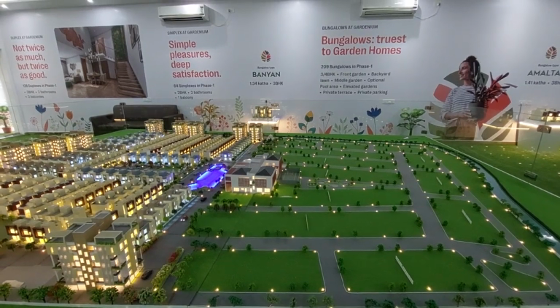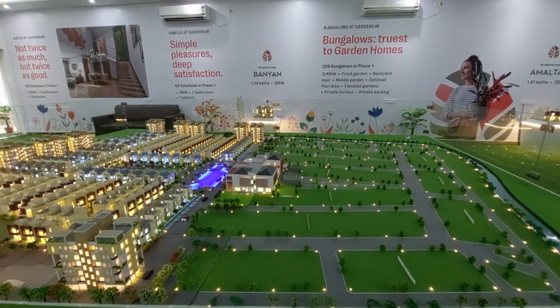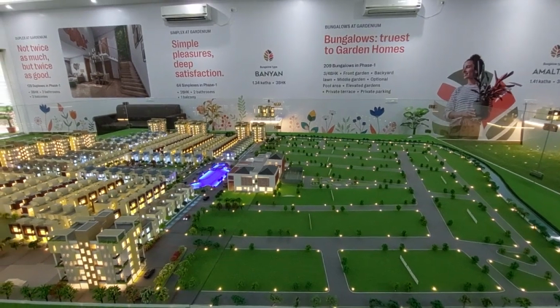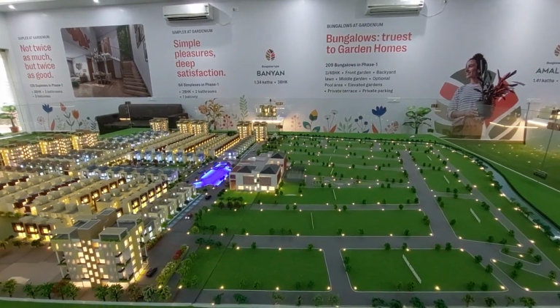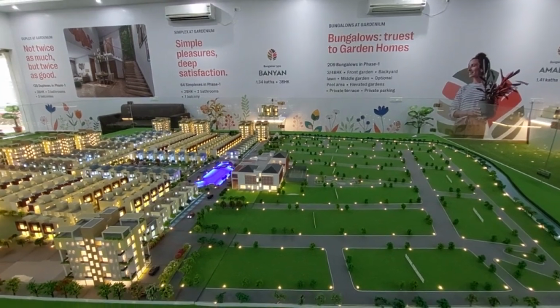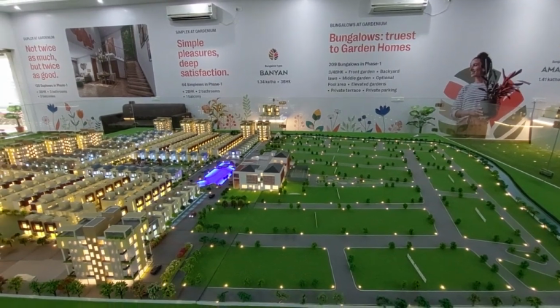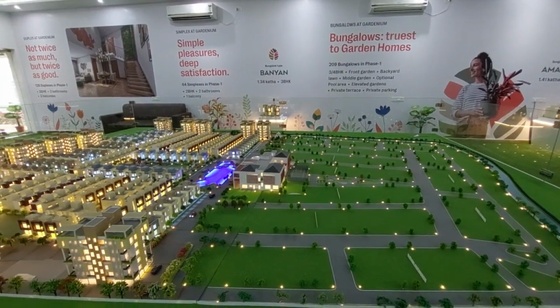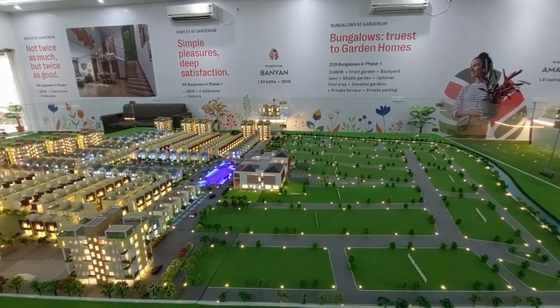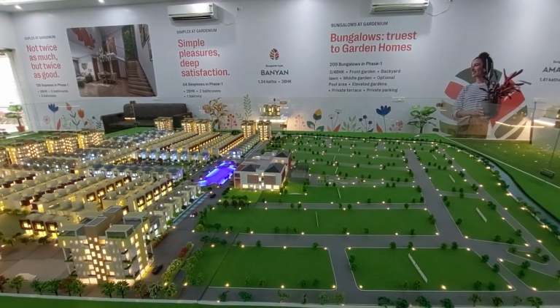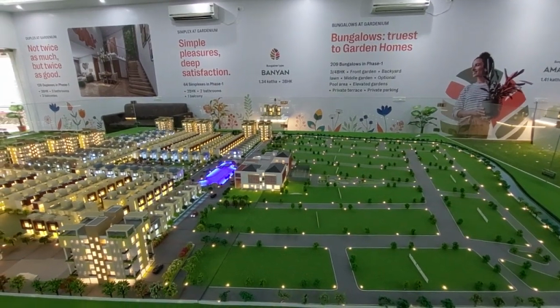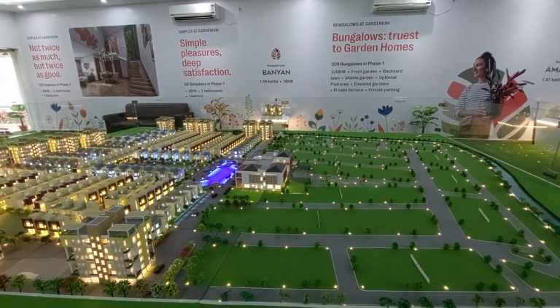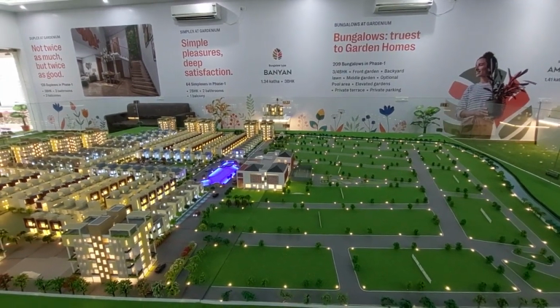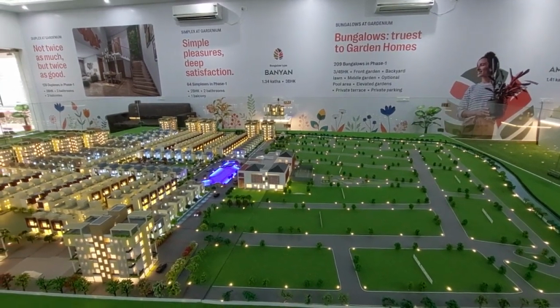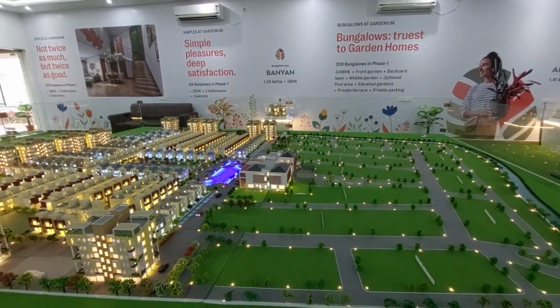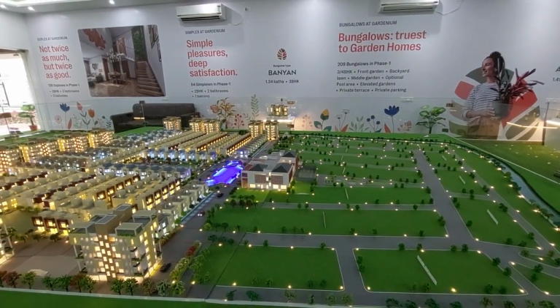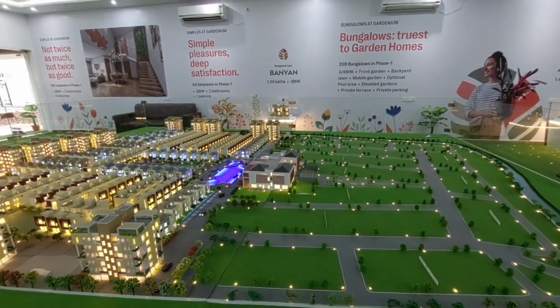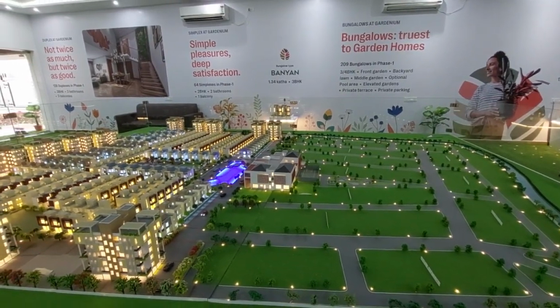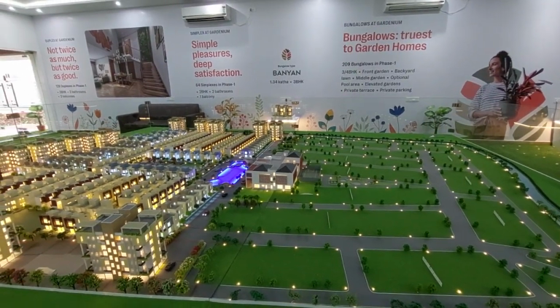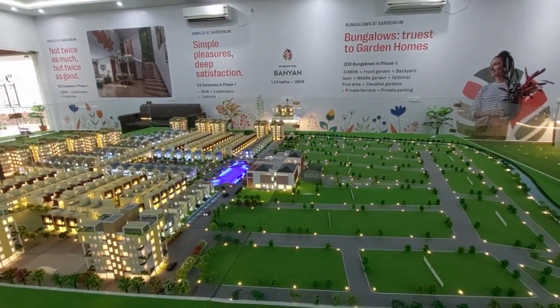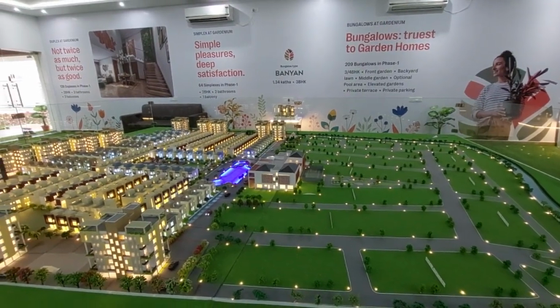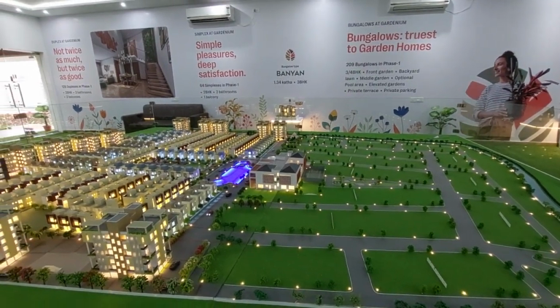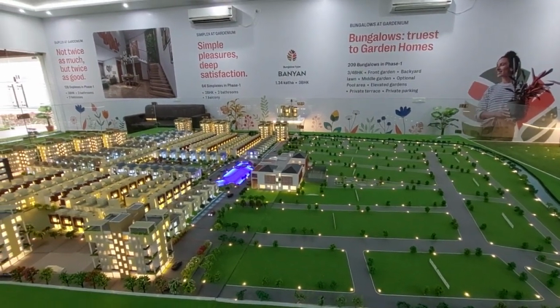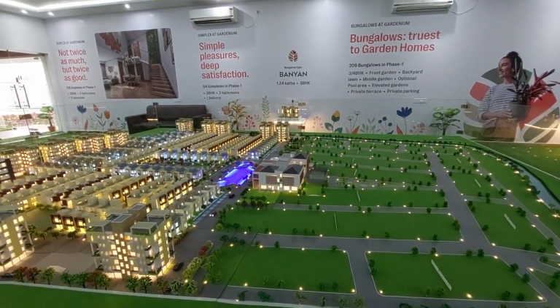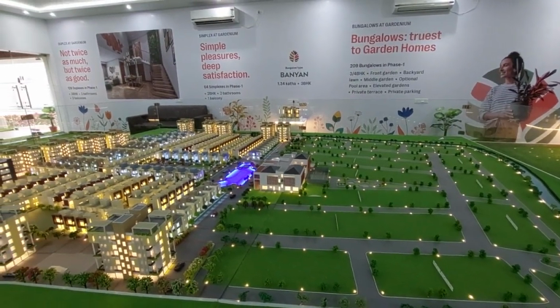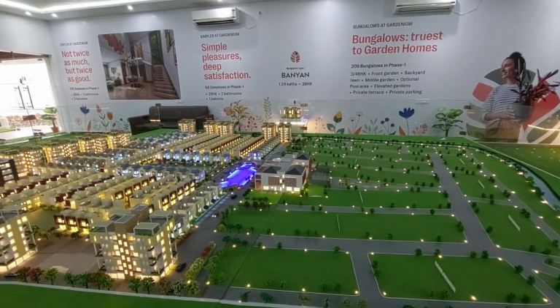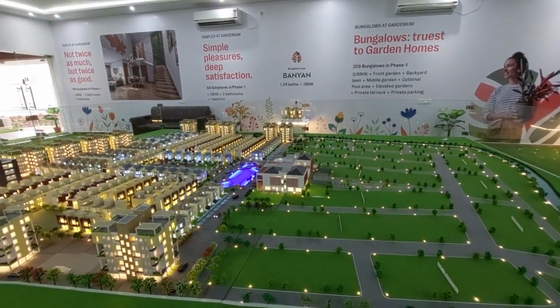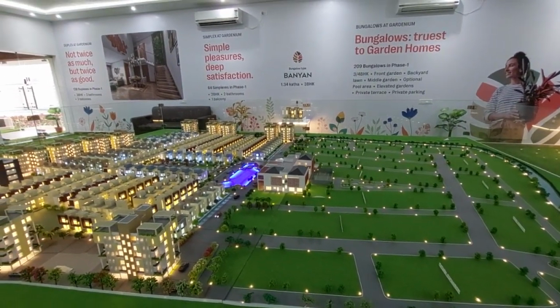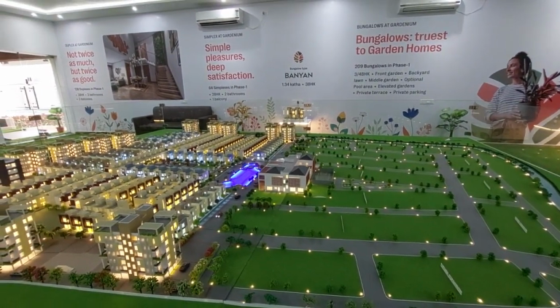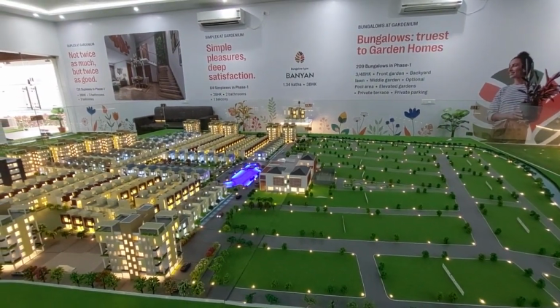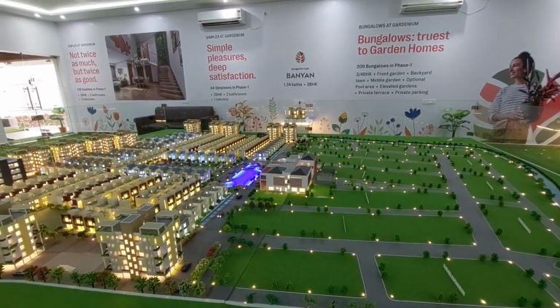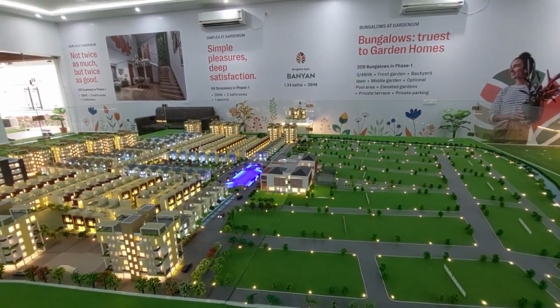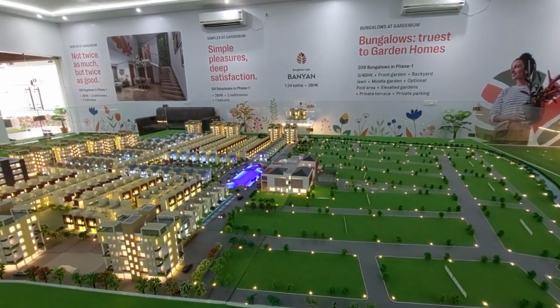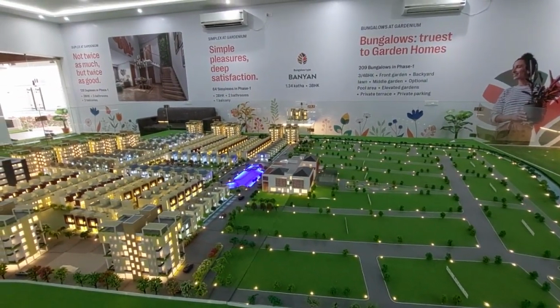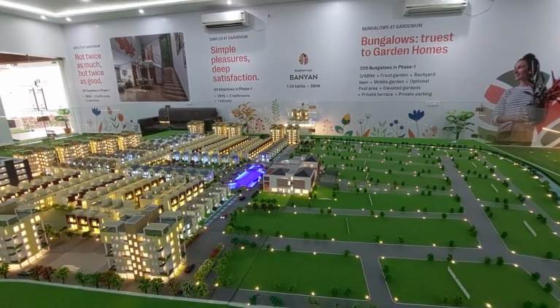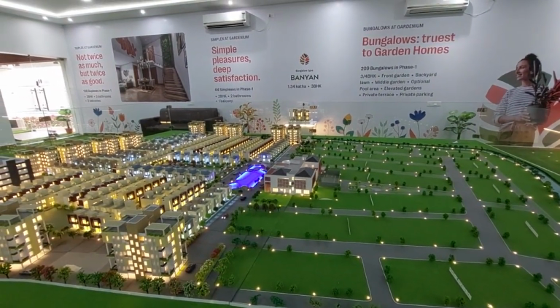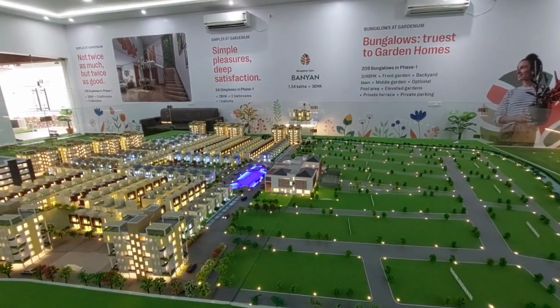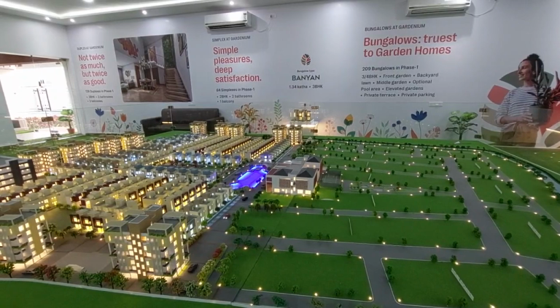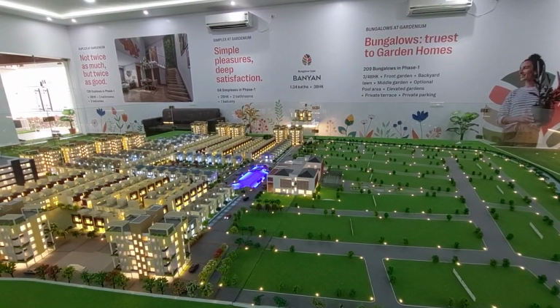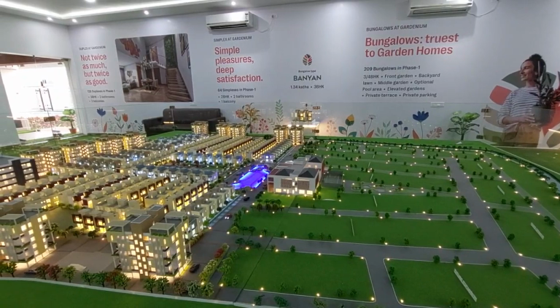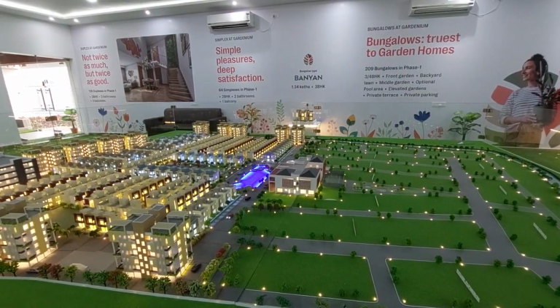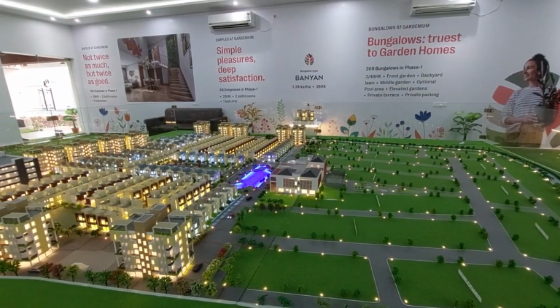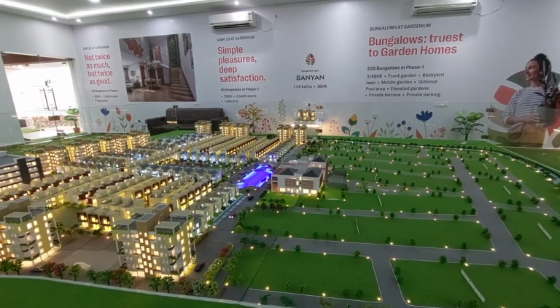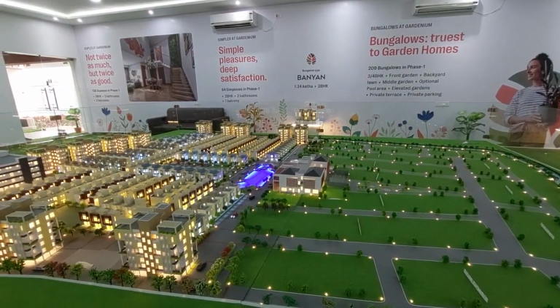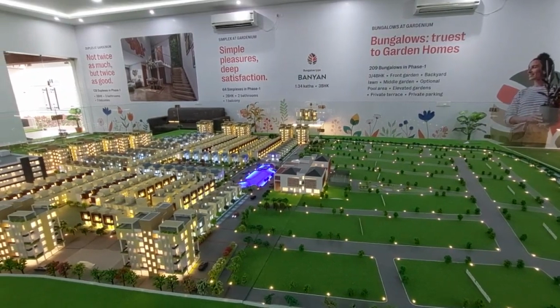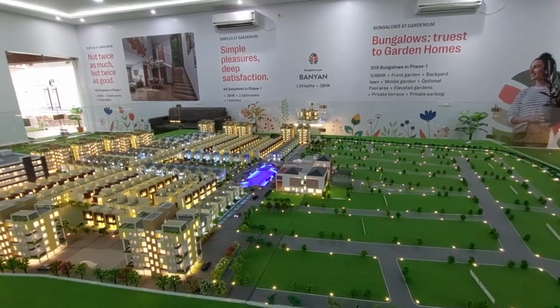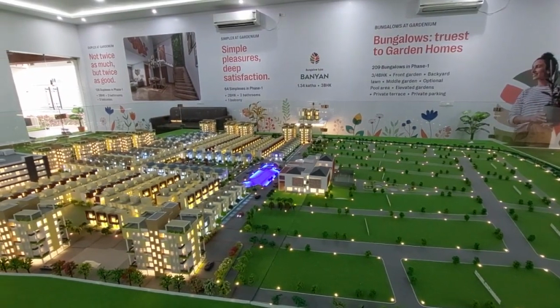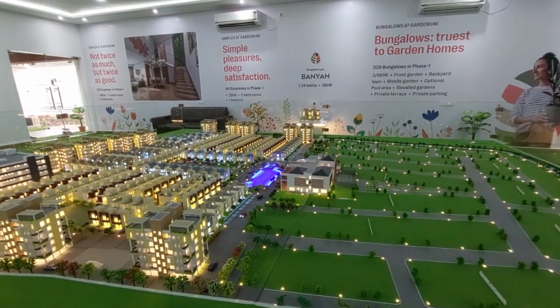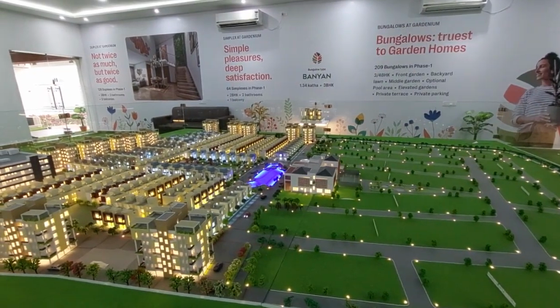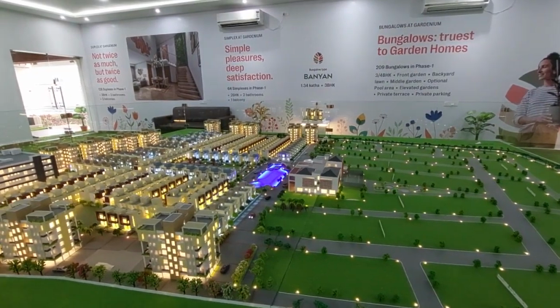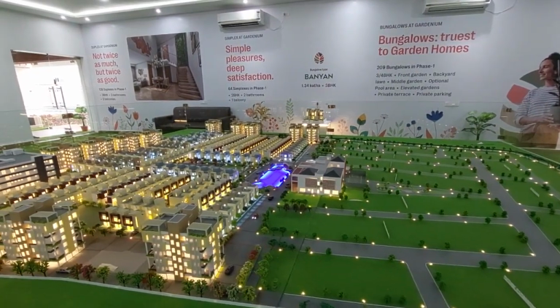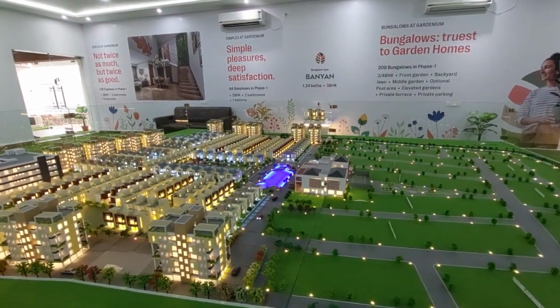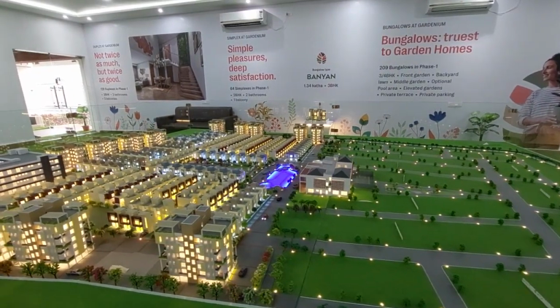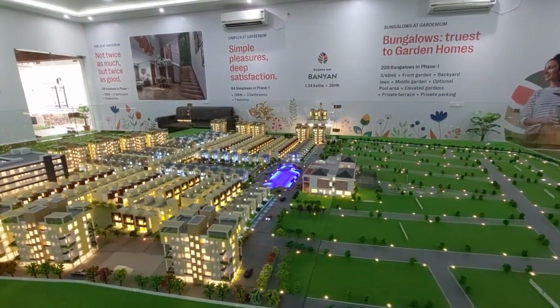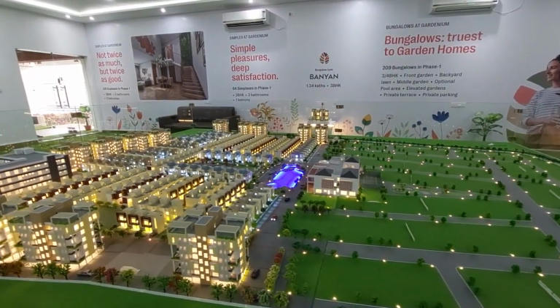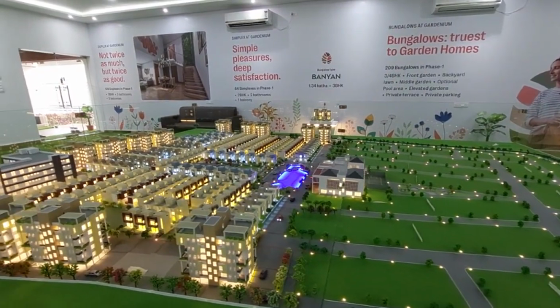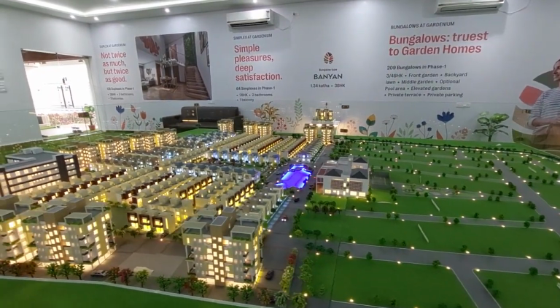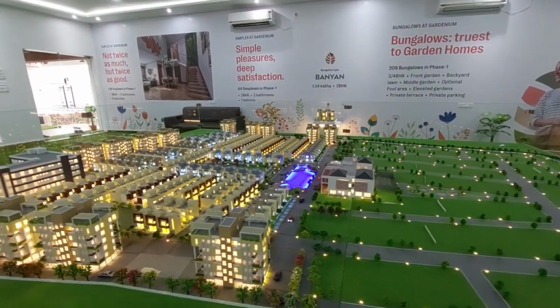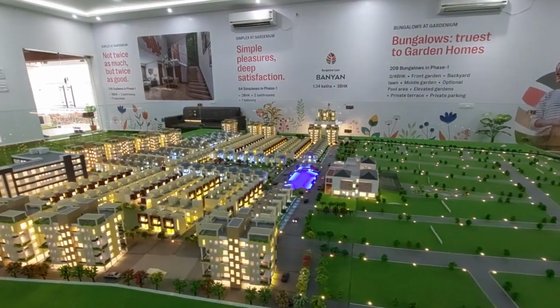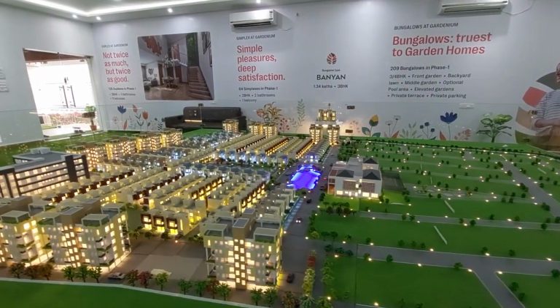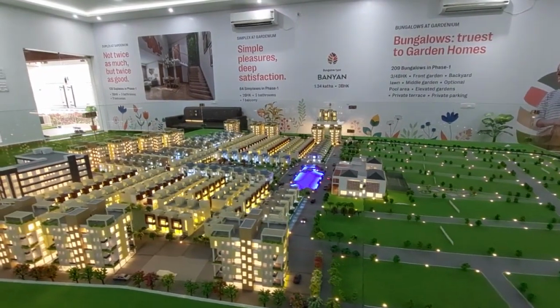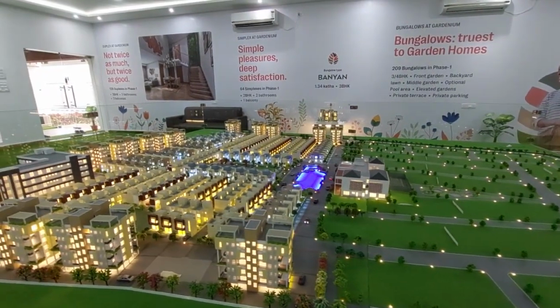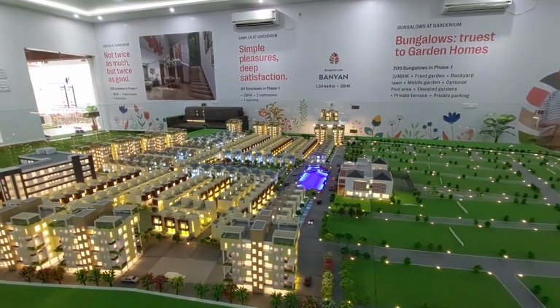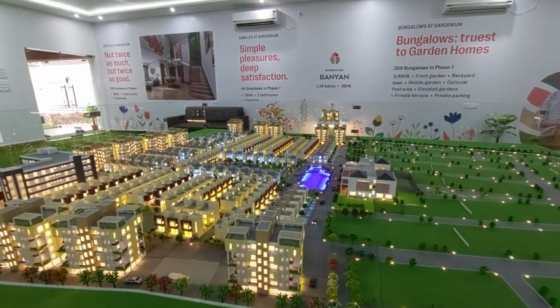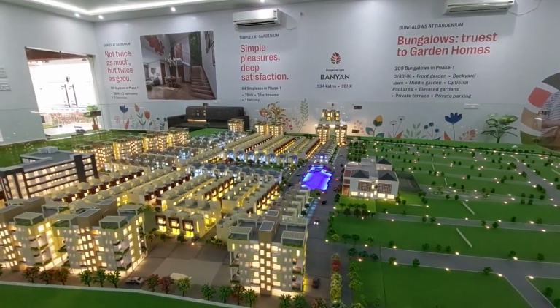A bungalow township project at Newtown Rajarat. You can see this is a soft launch project.